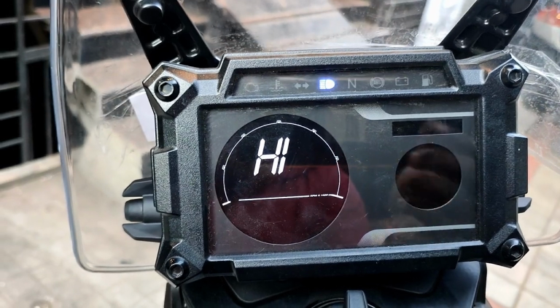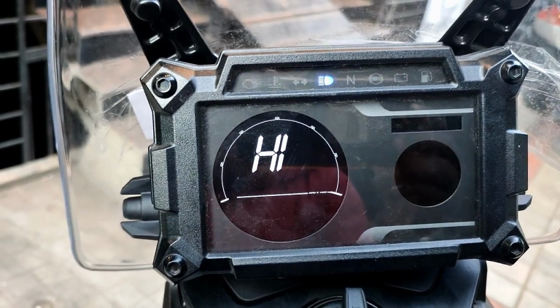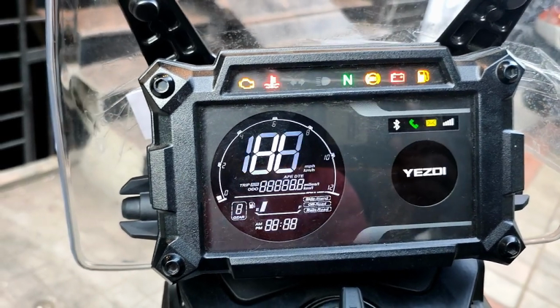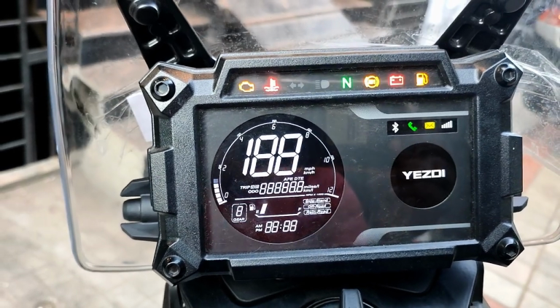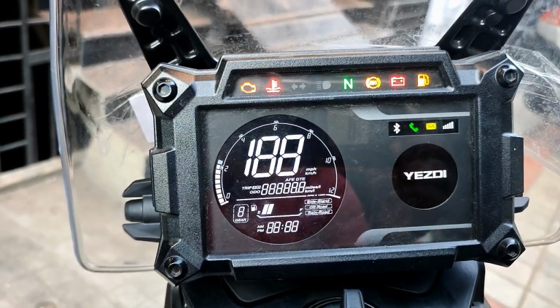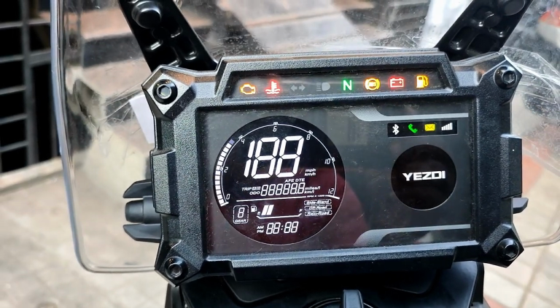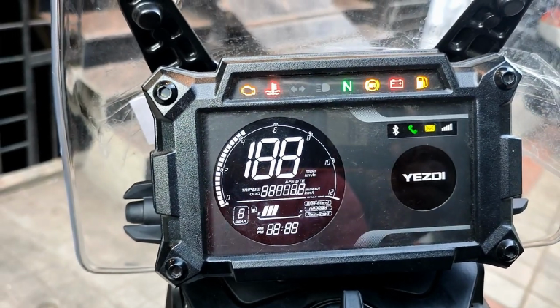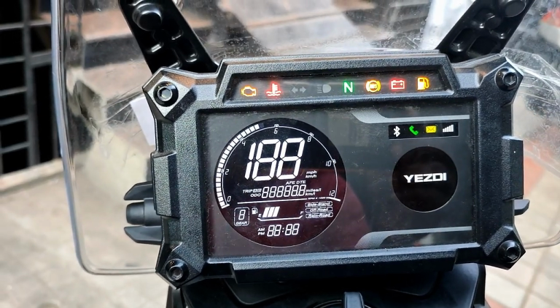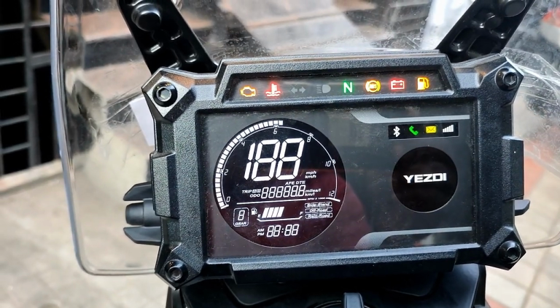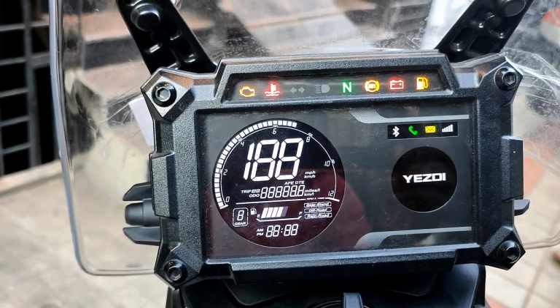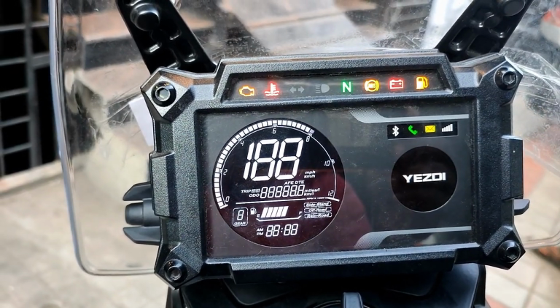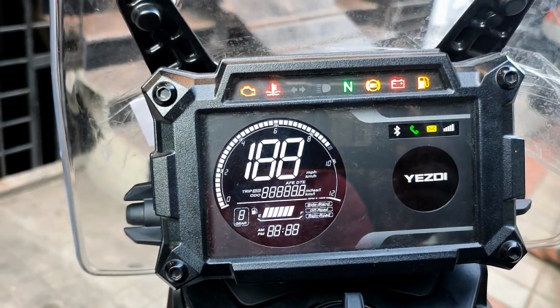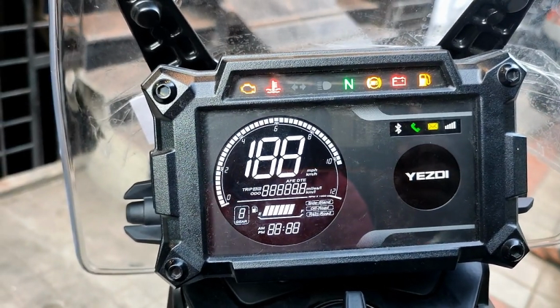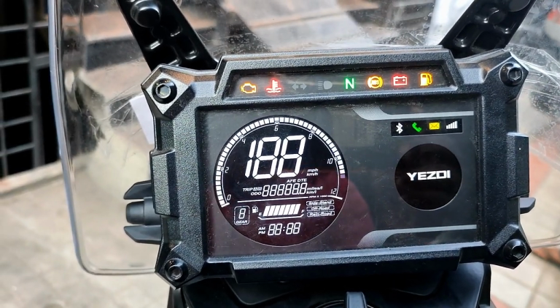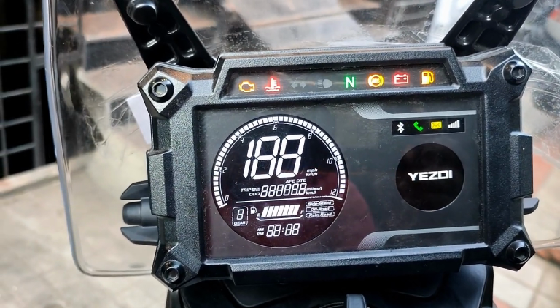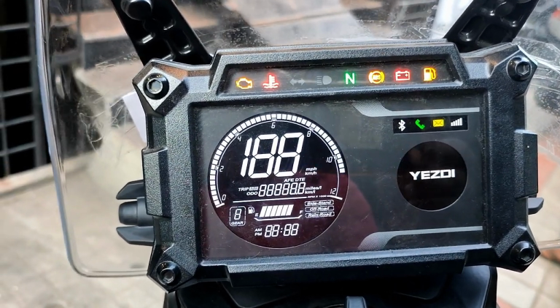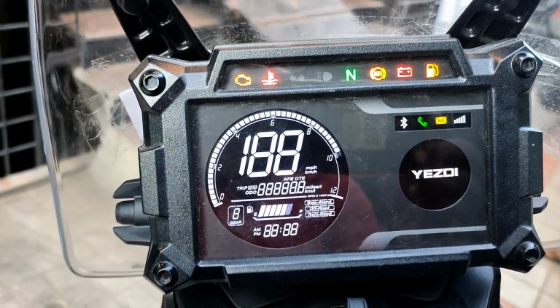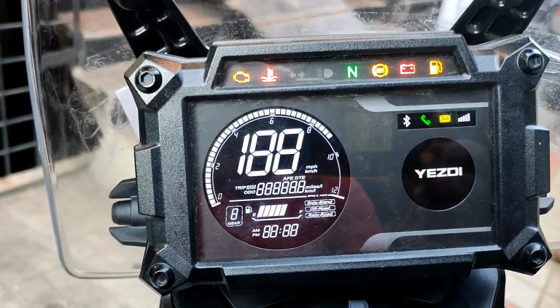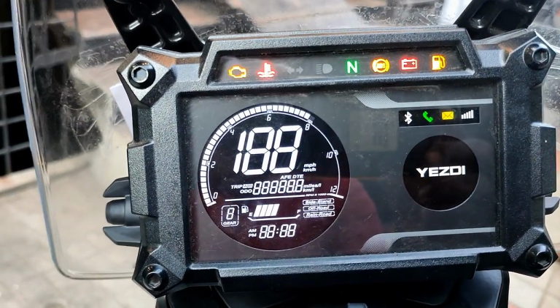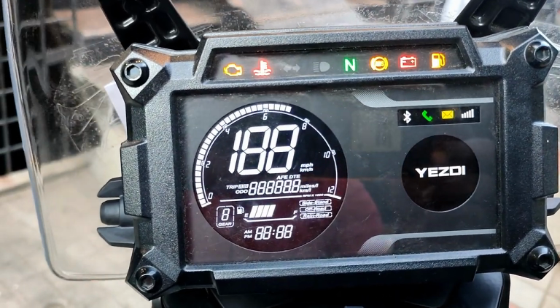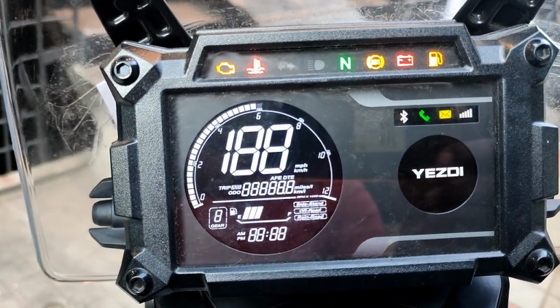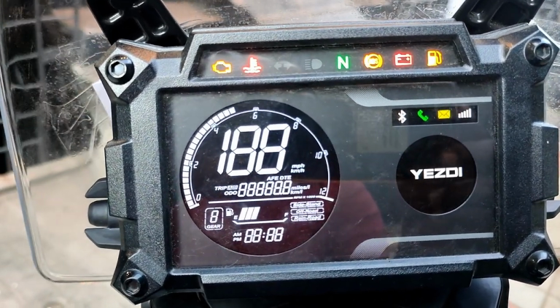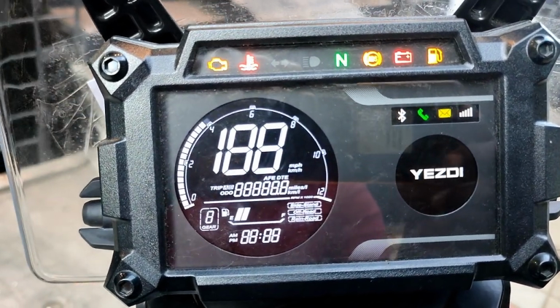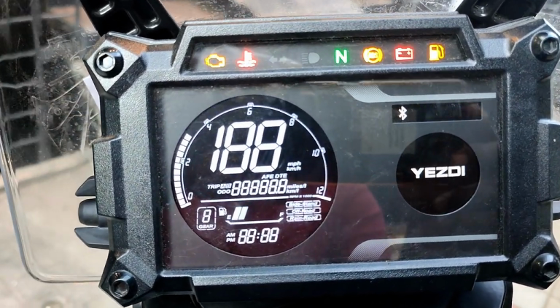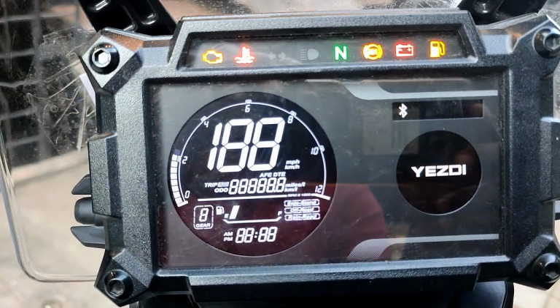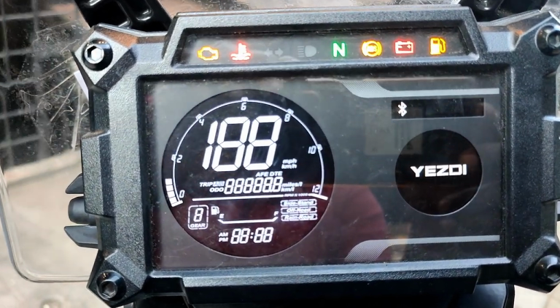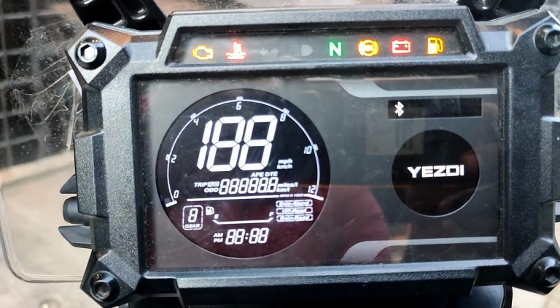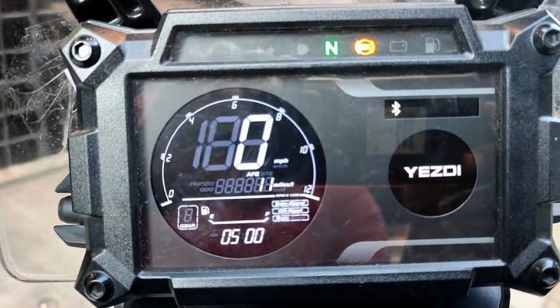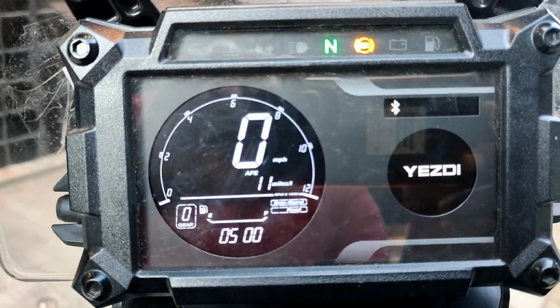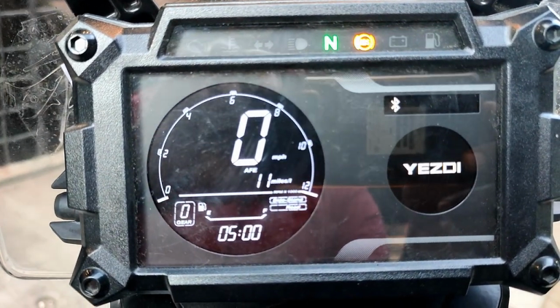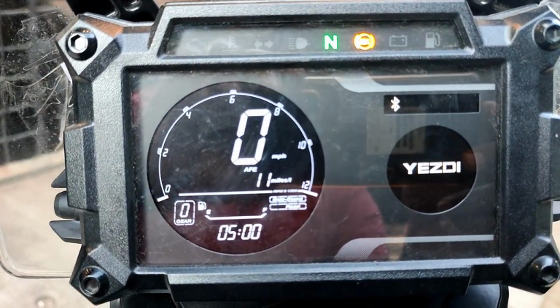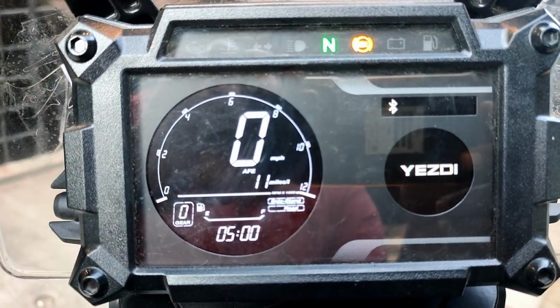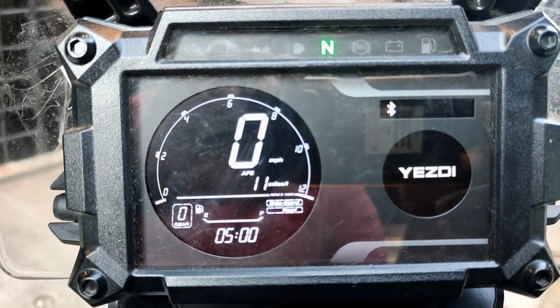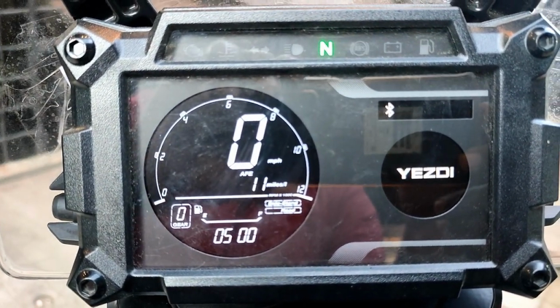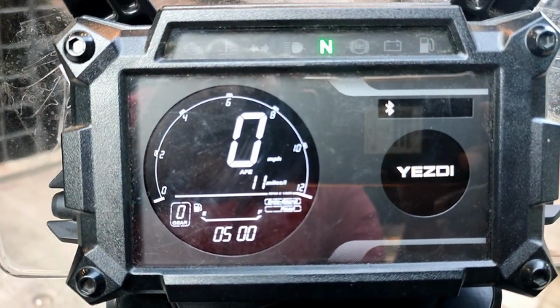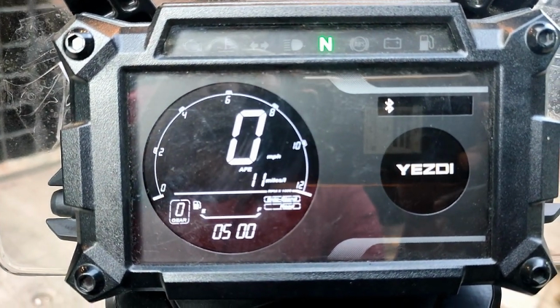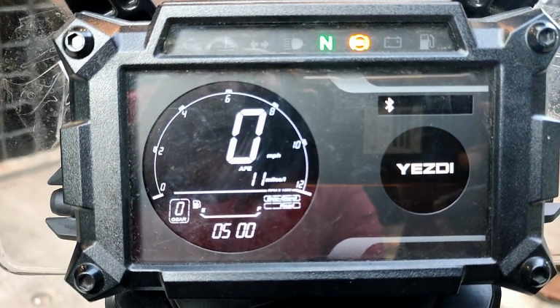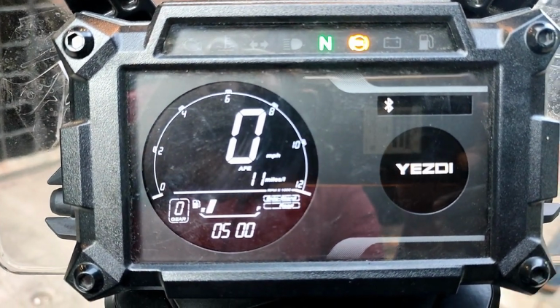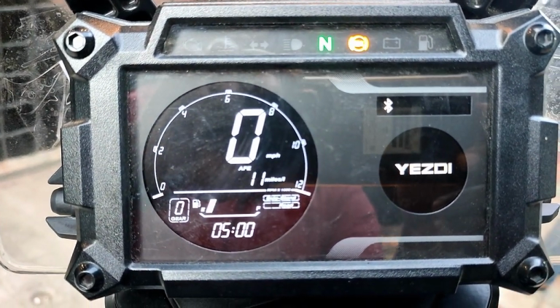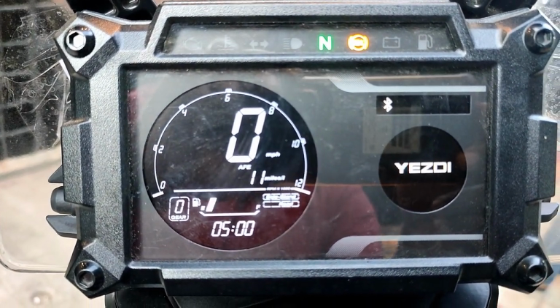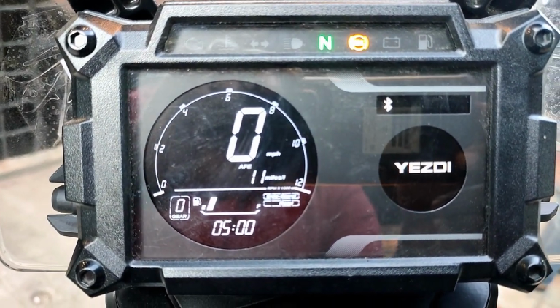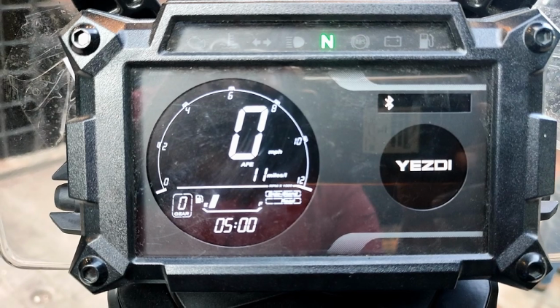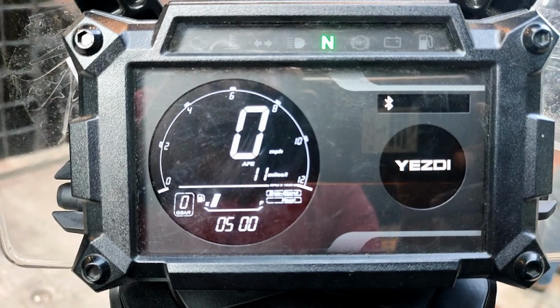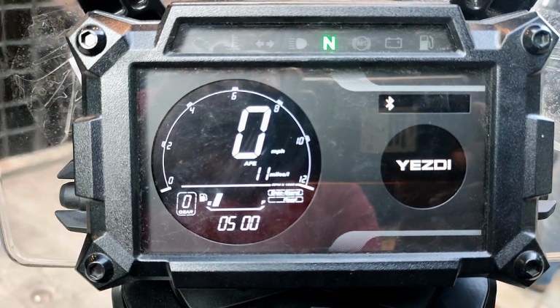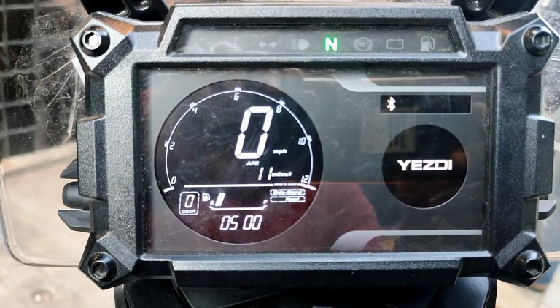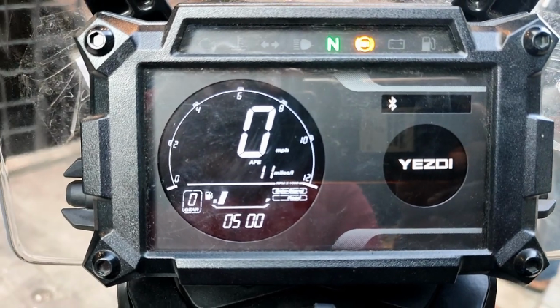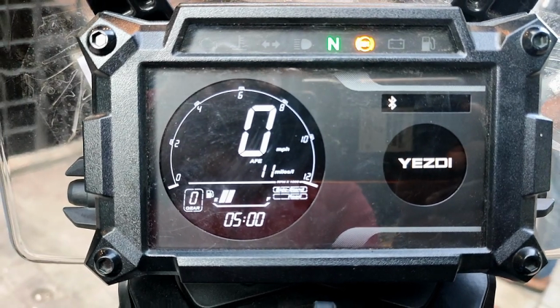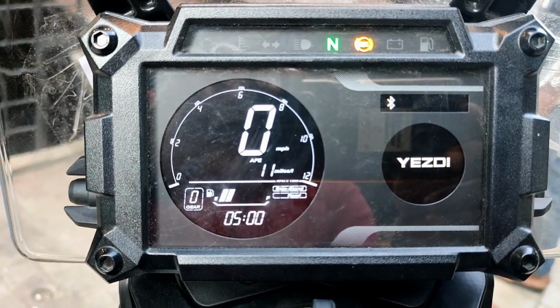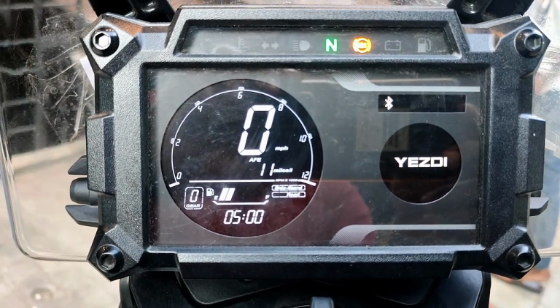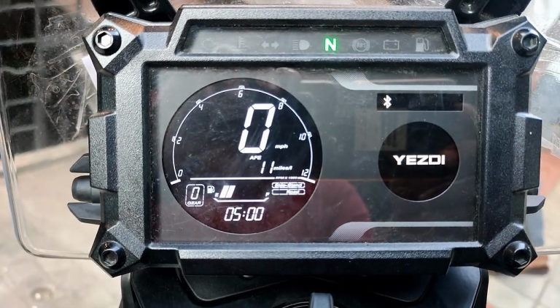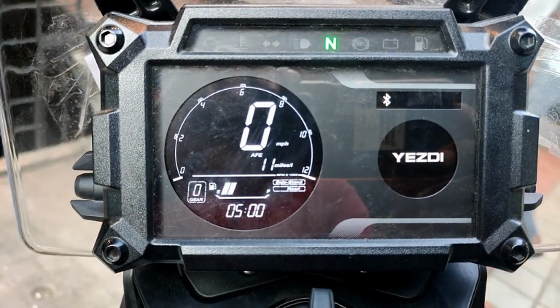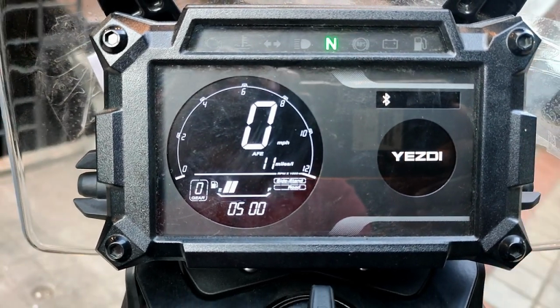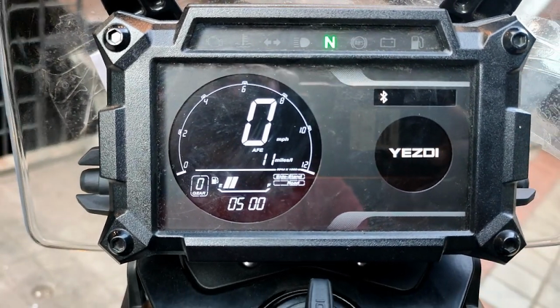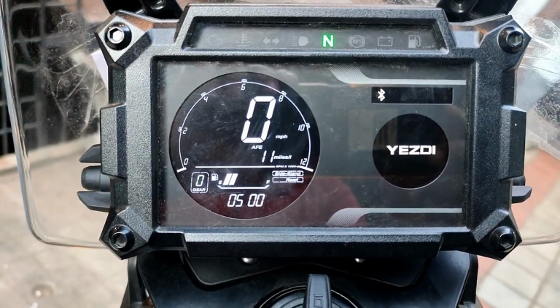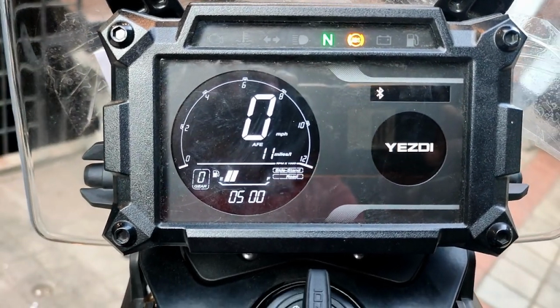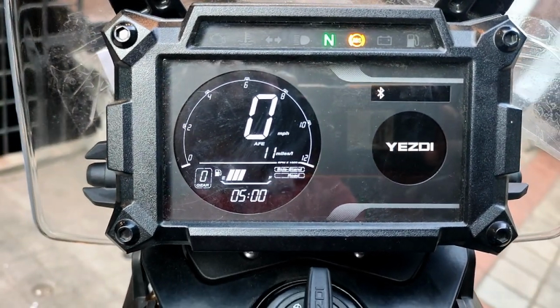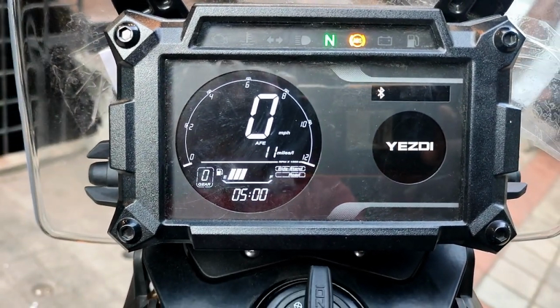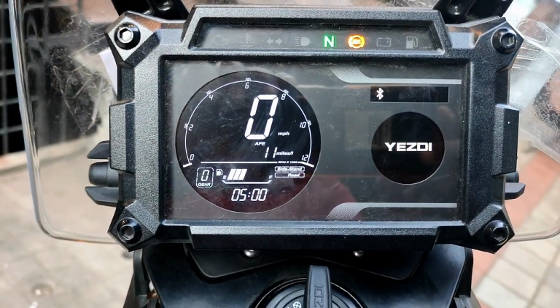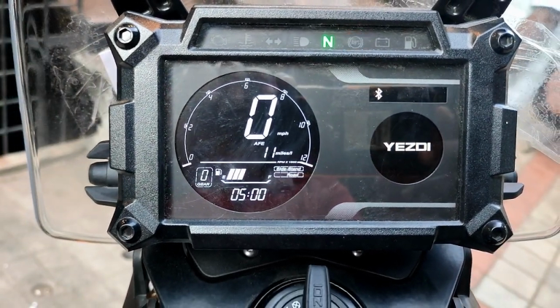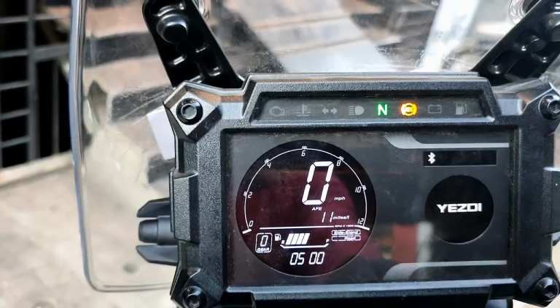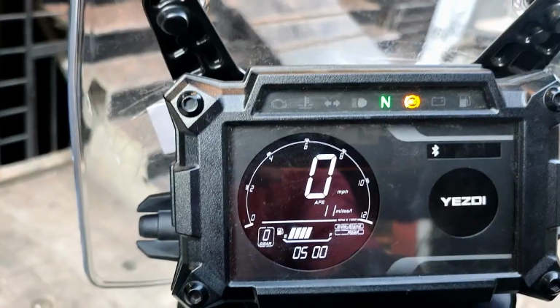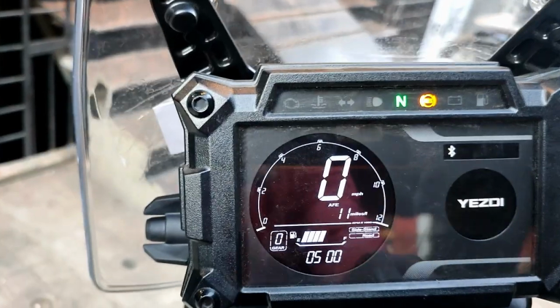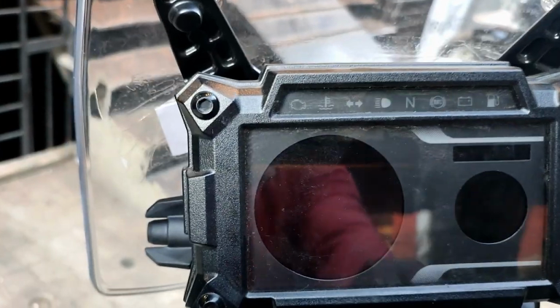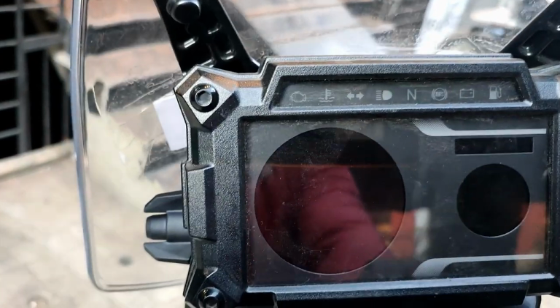This is a fully digitalized instrument cluster featuring an odometer, speedometer, tripometer, fuel gauge, and console. Everything is digitalized.